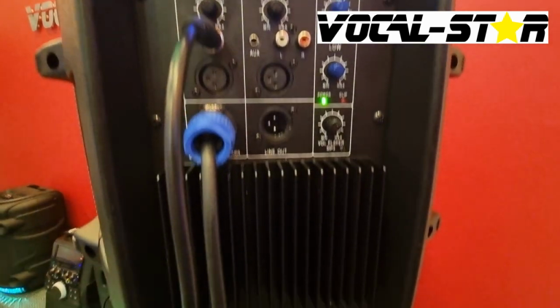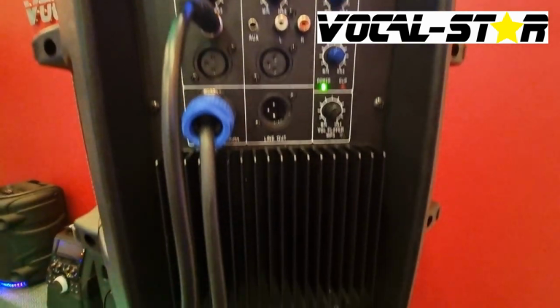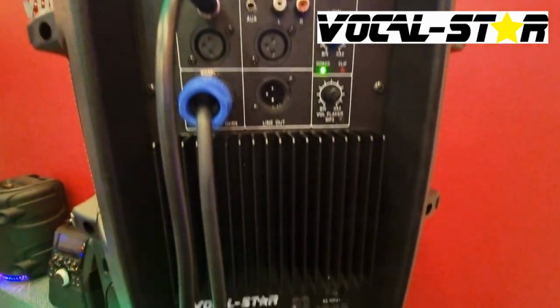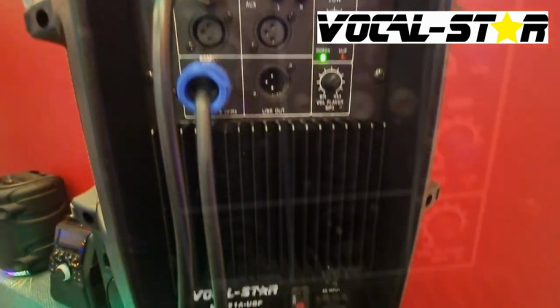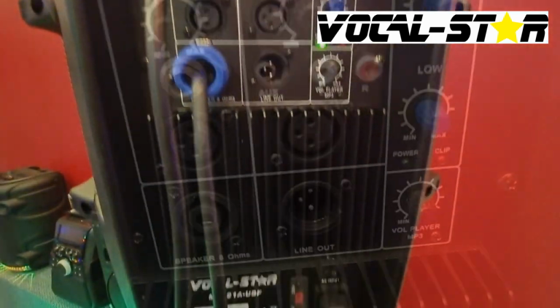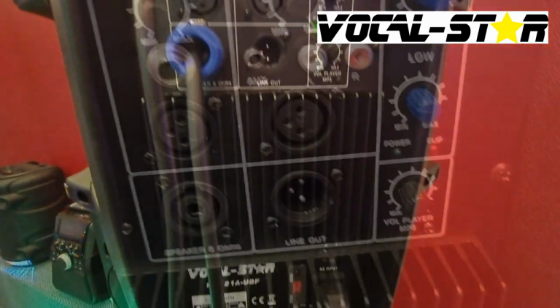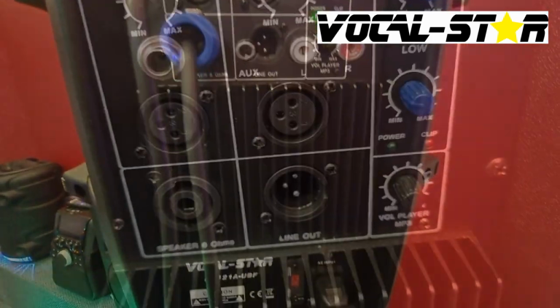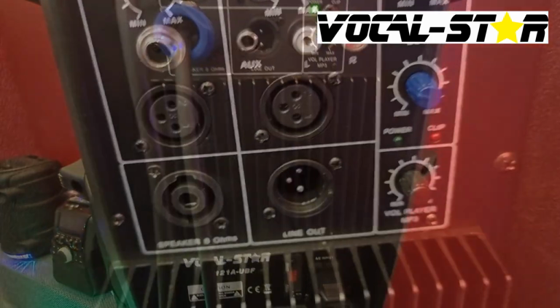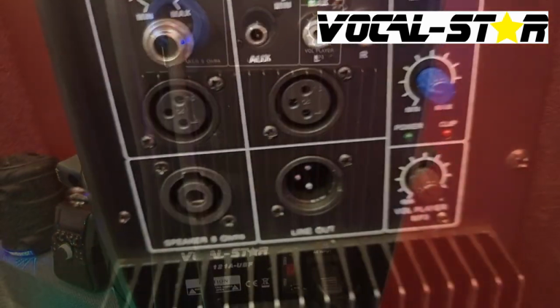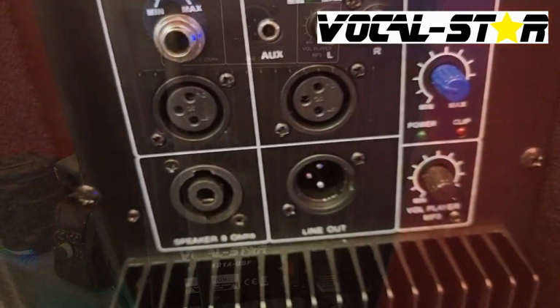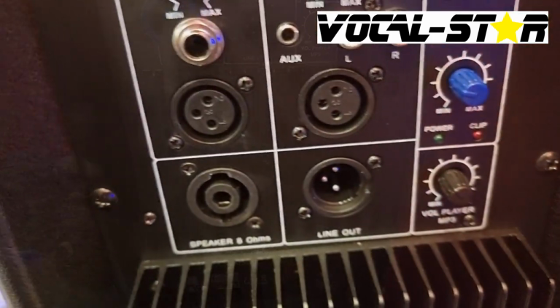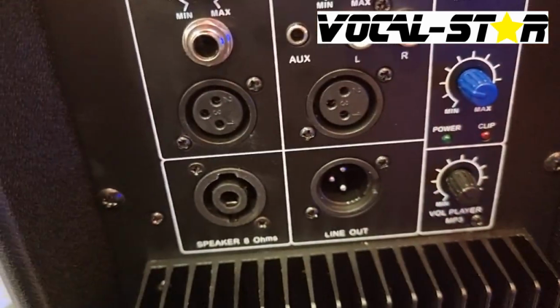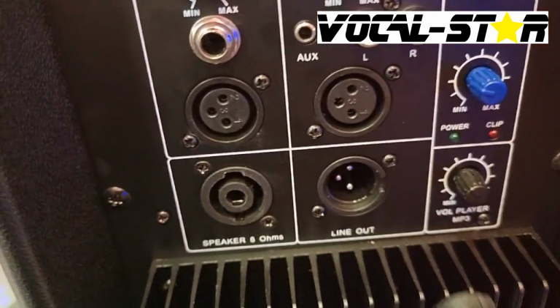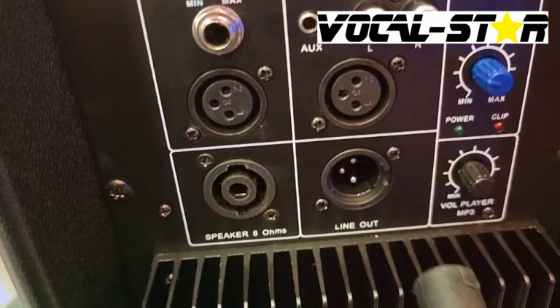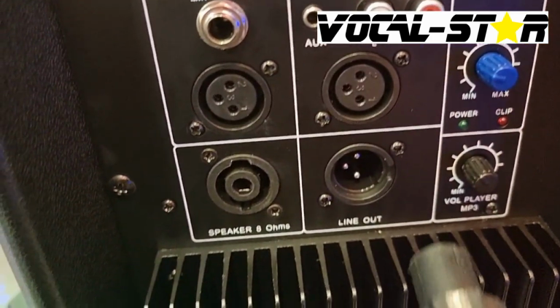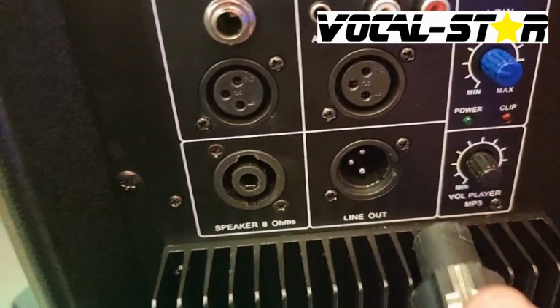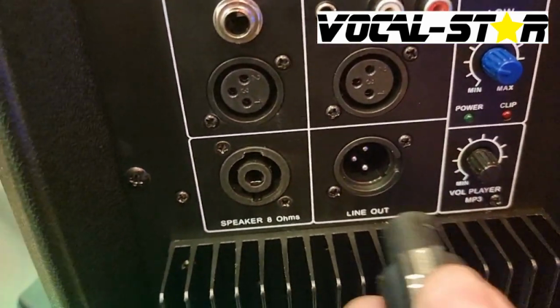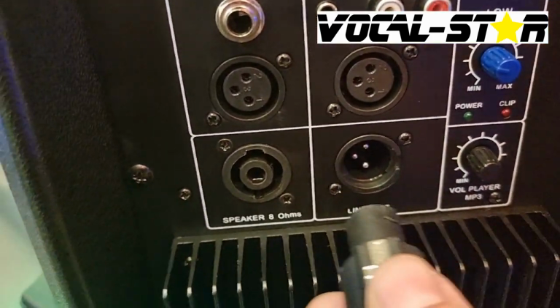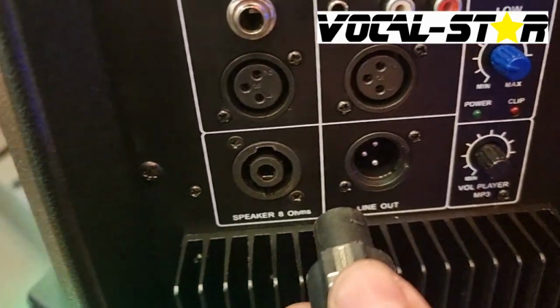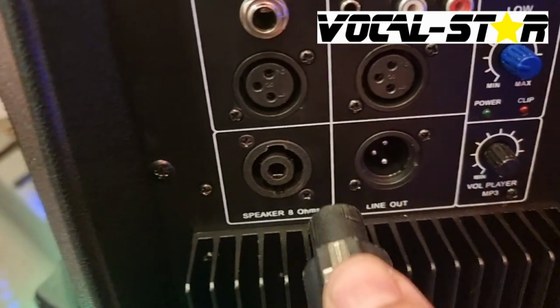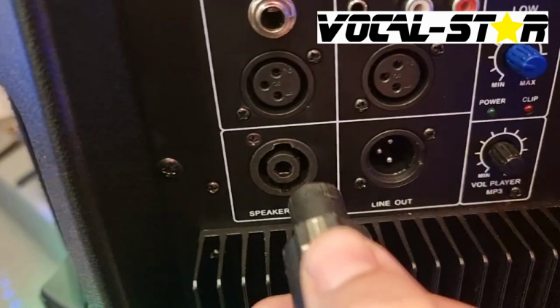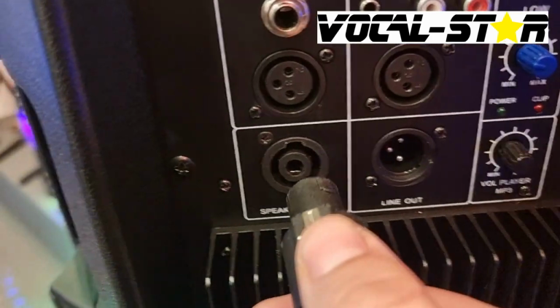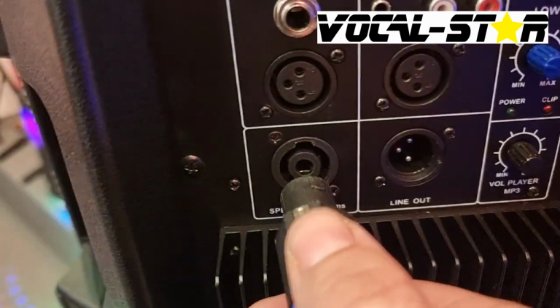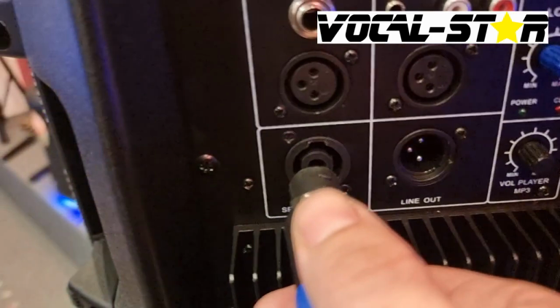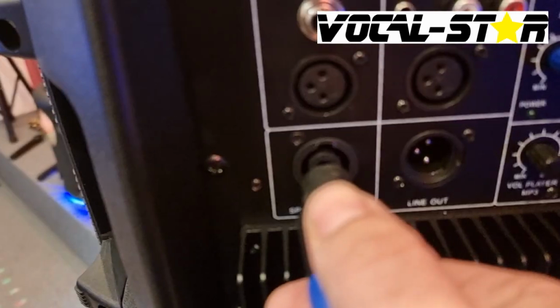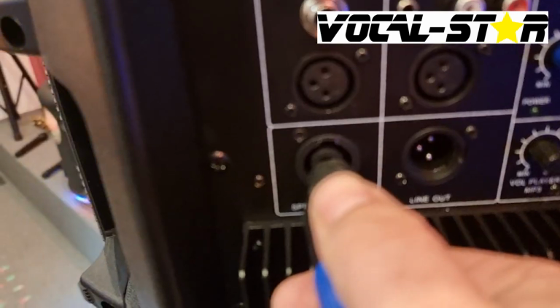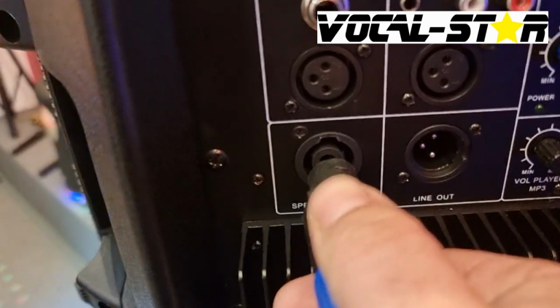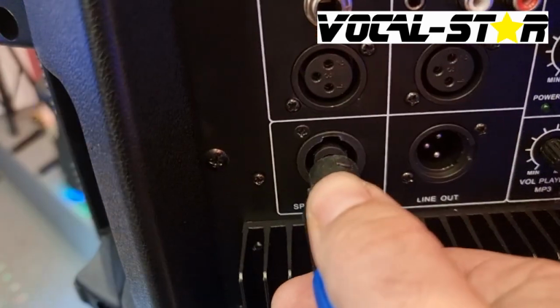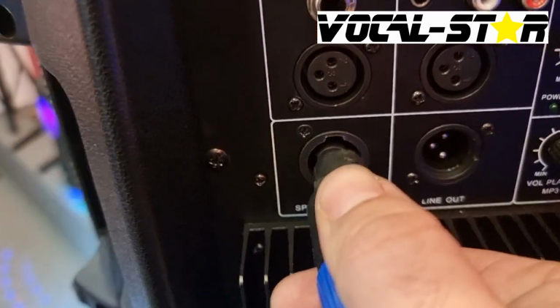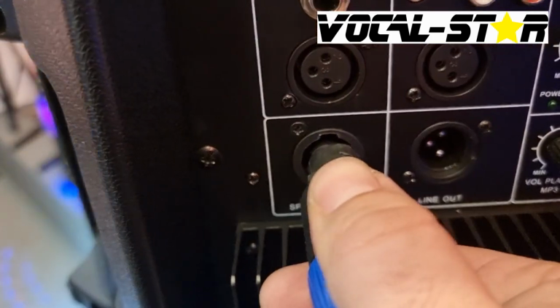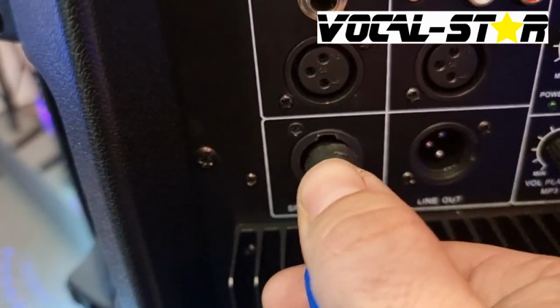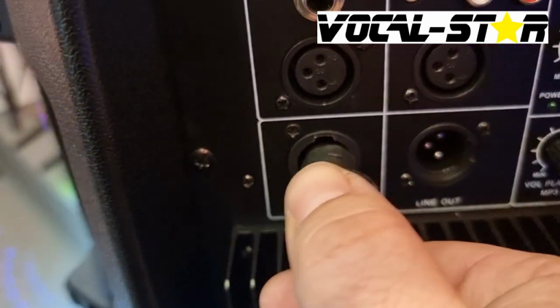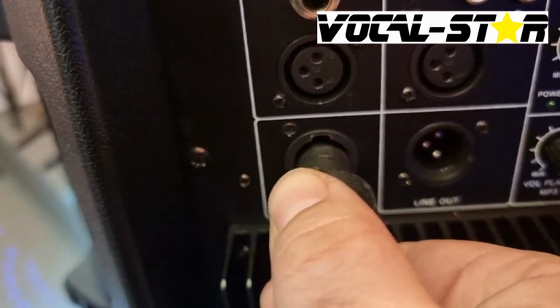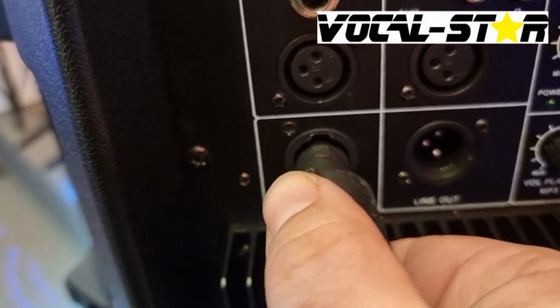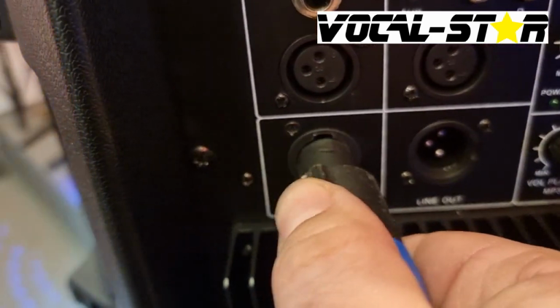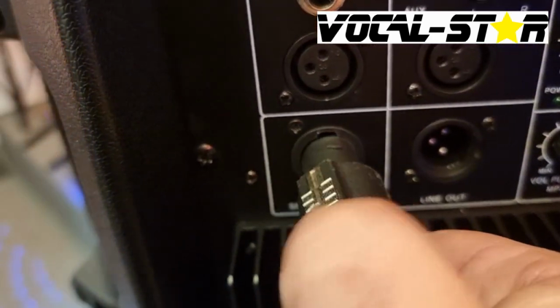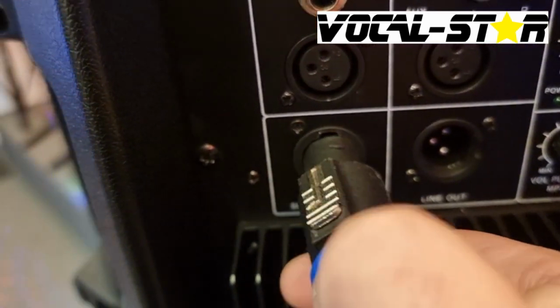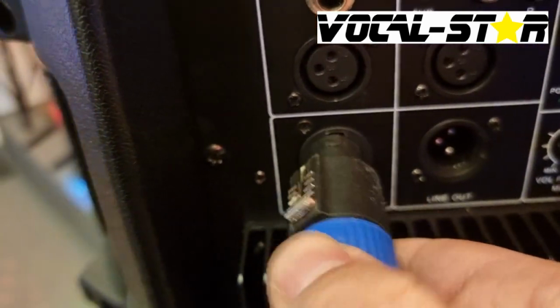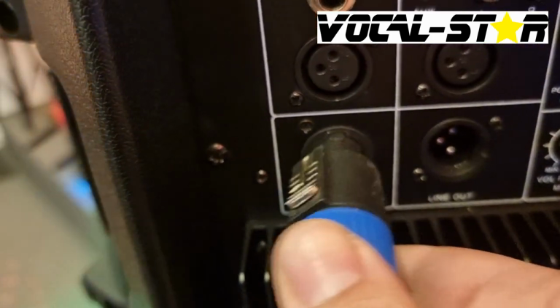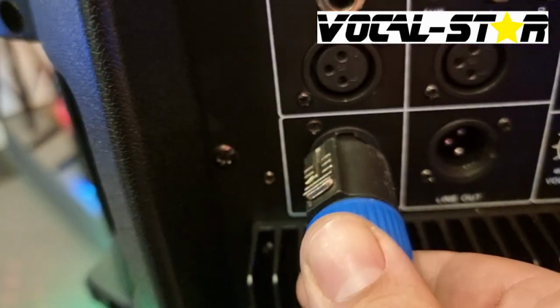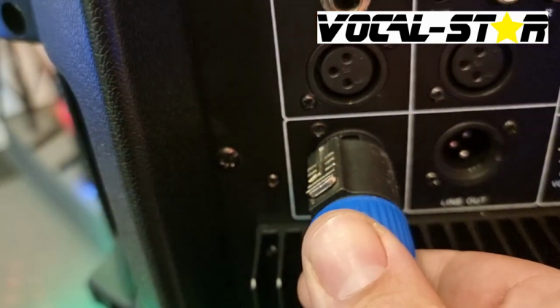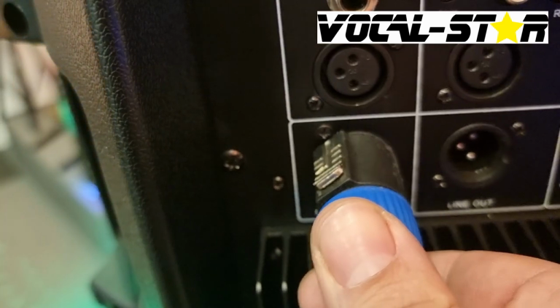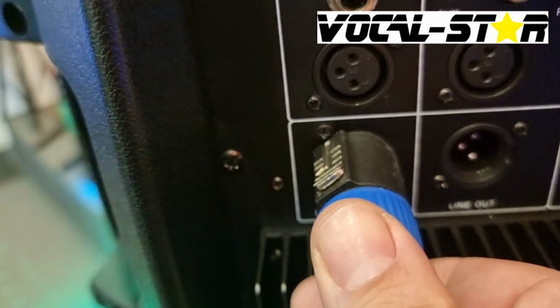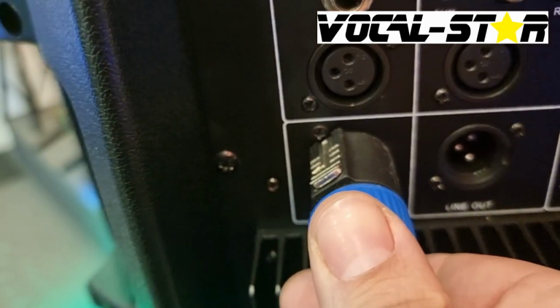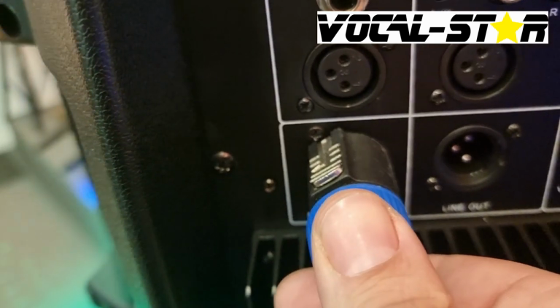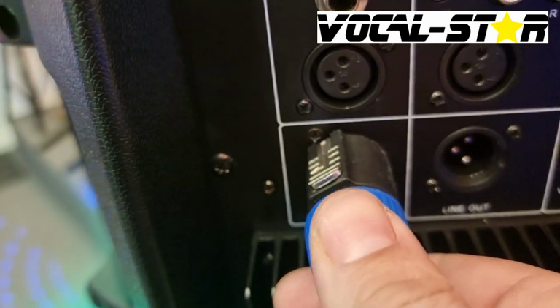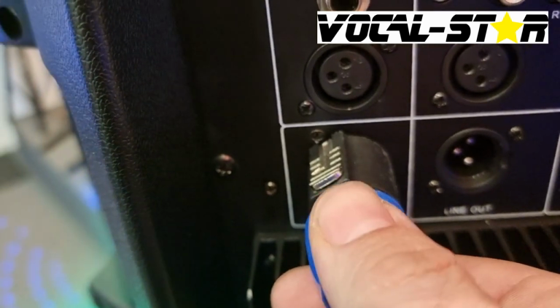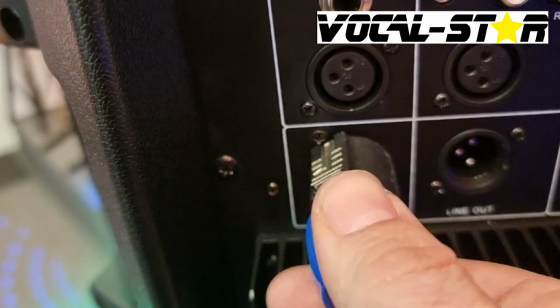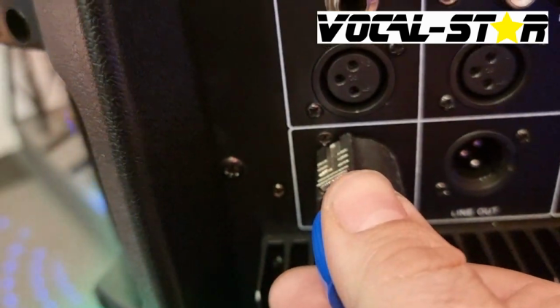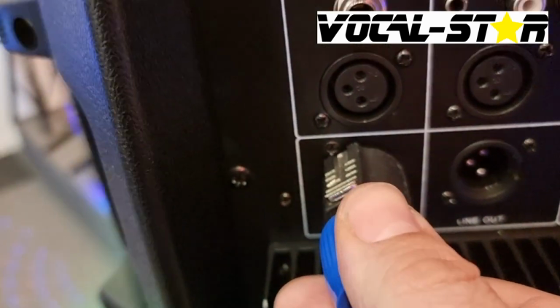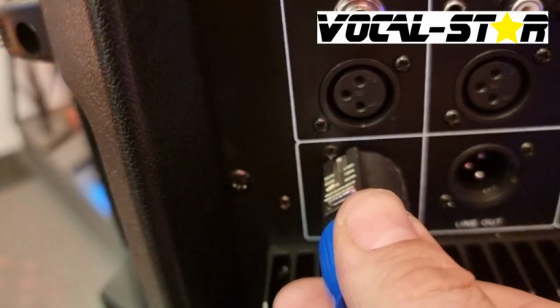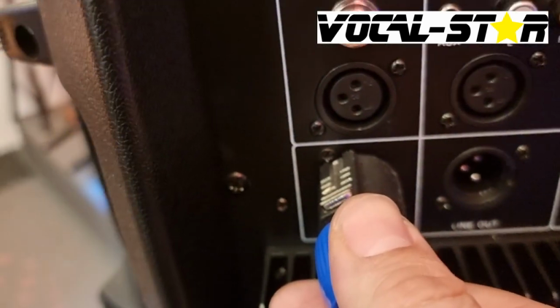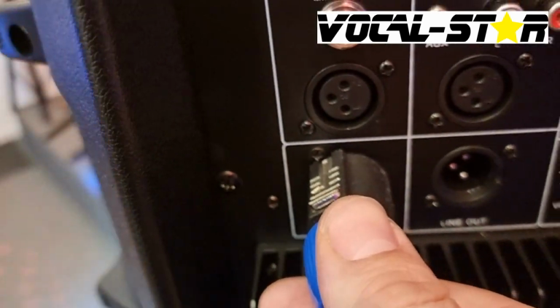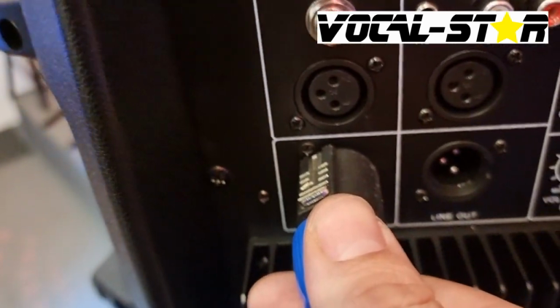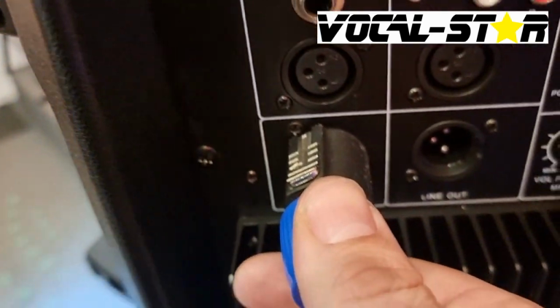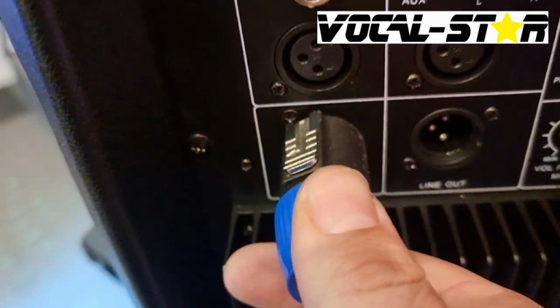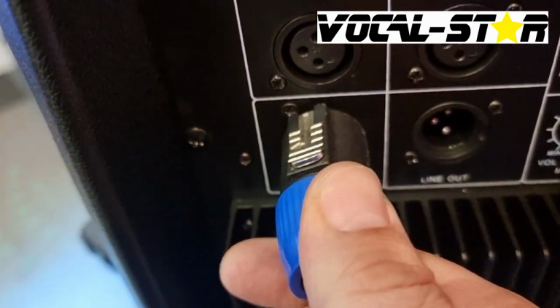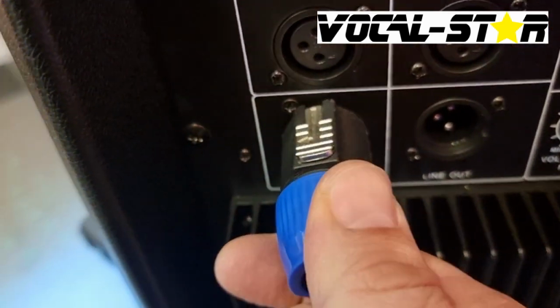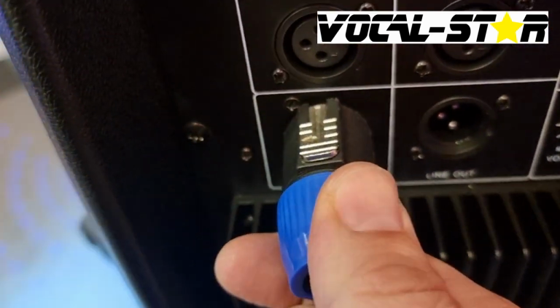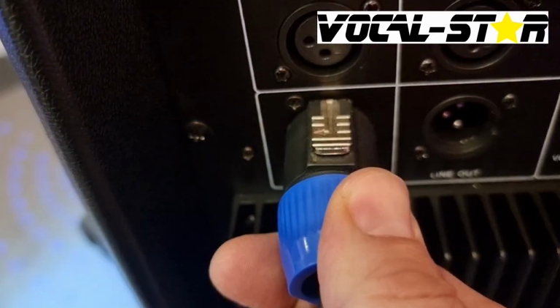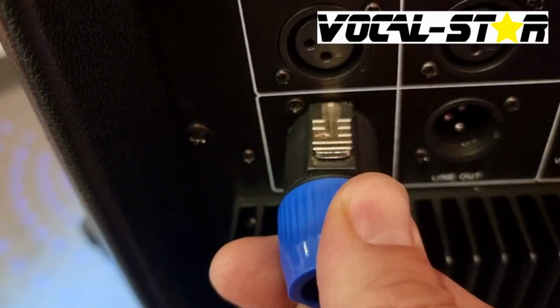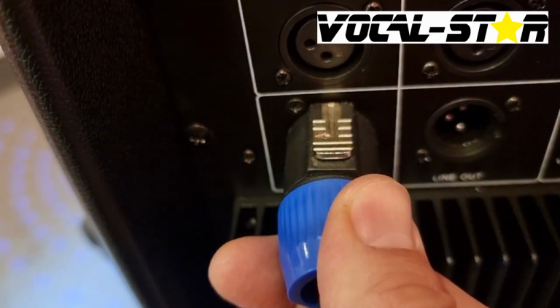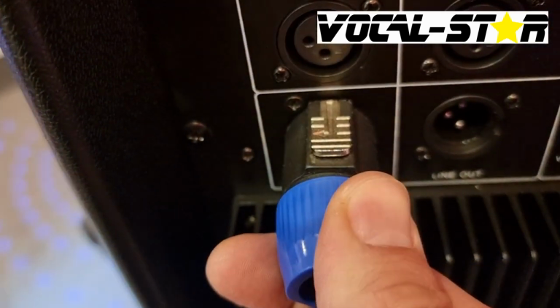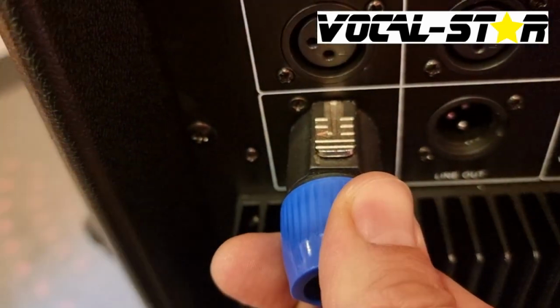To insert the cable, line up the cable, put it in and twist it to the right and you'll feel it clip into place.